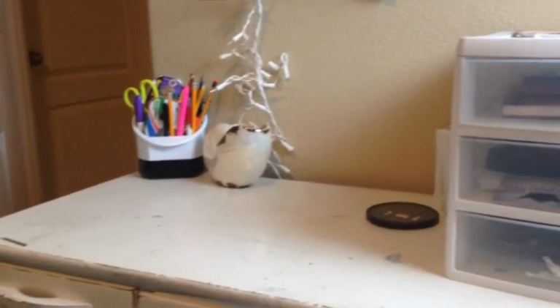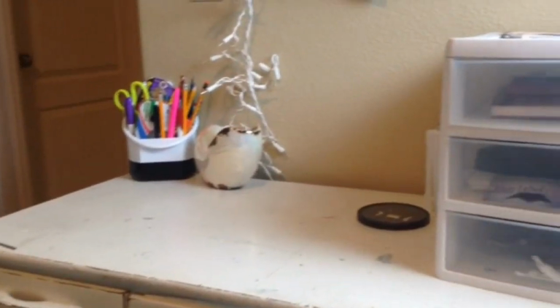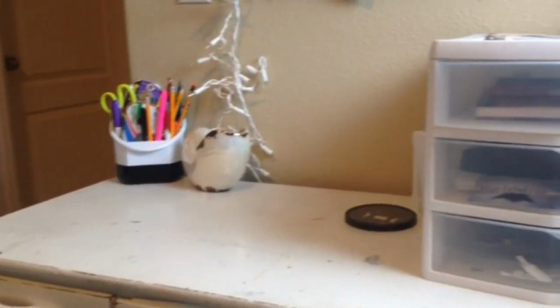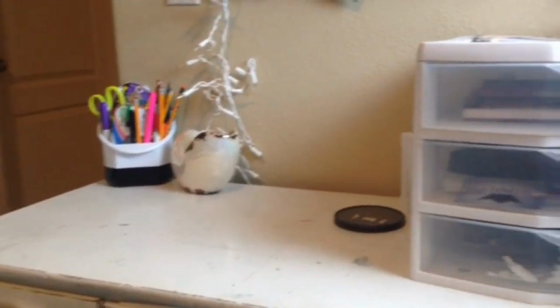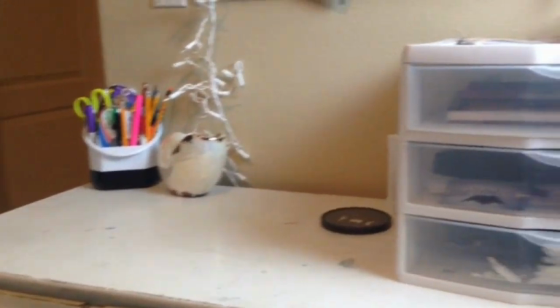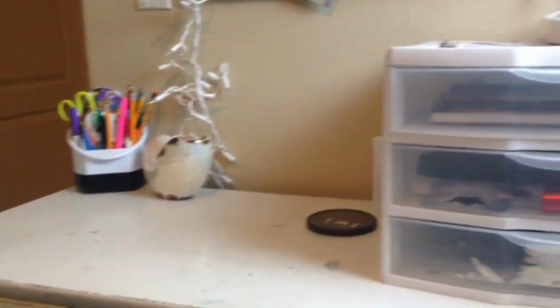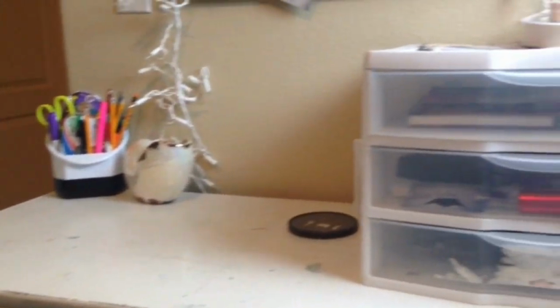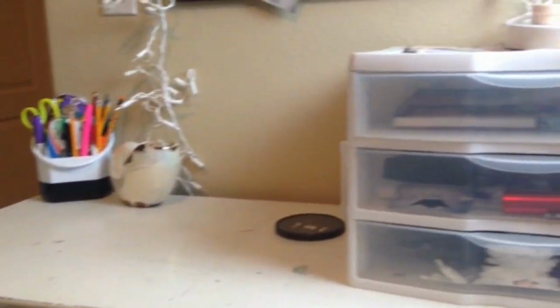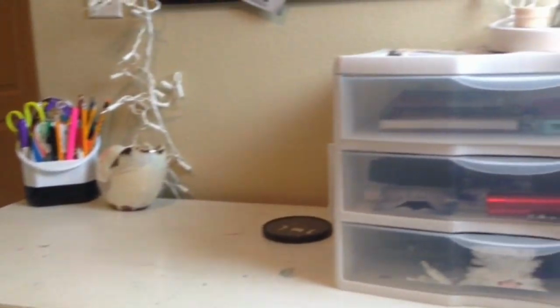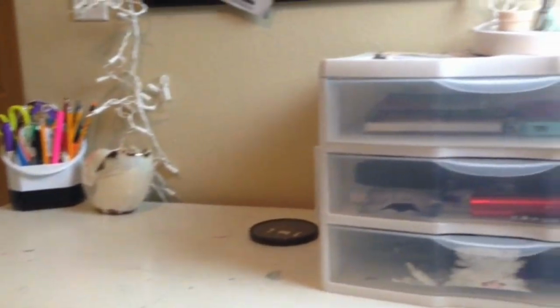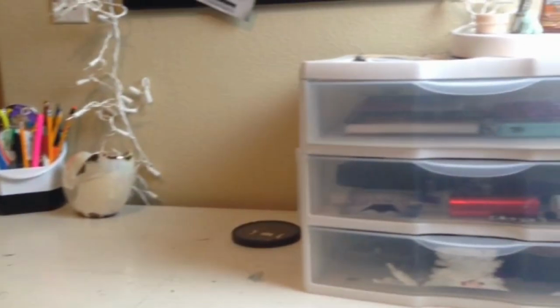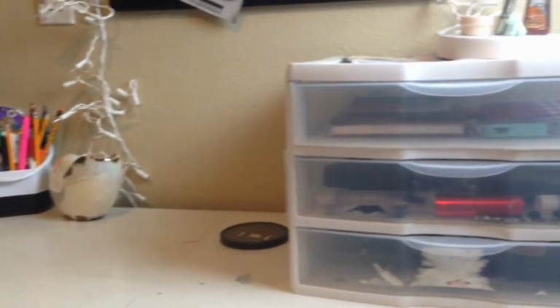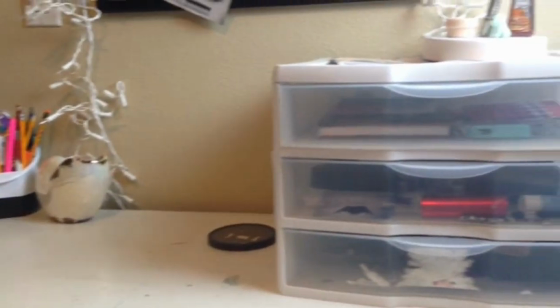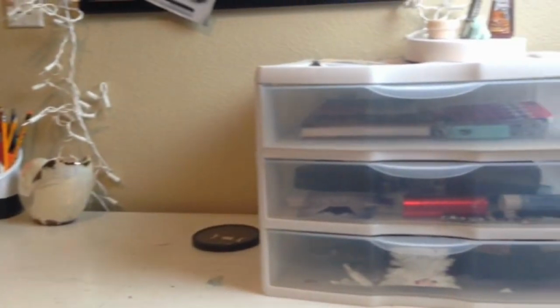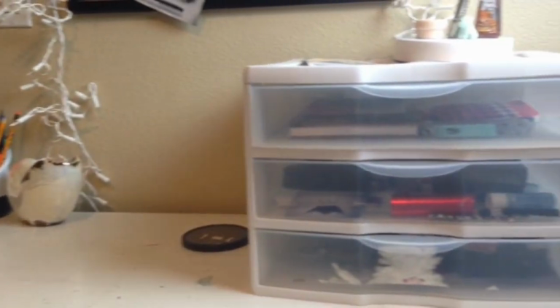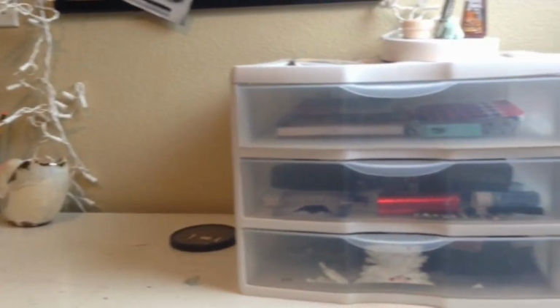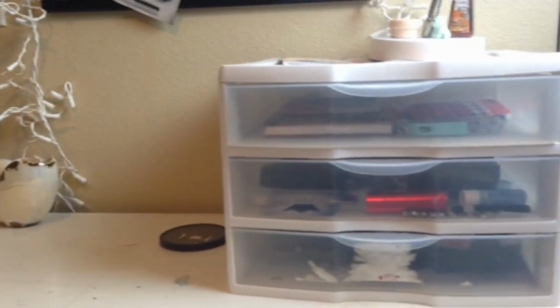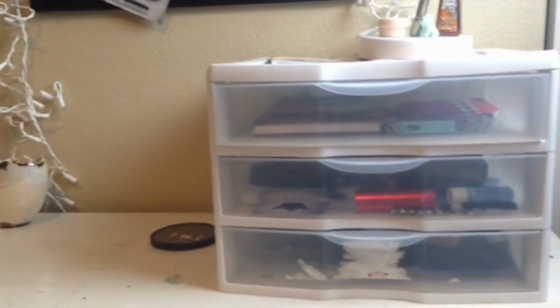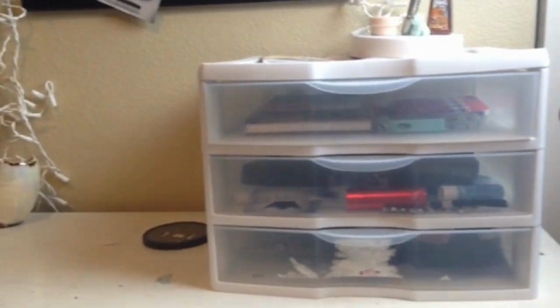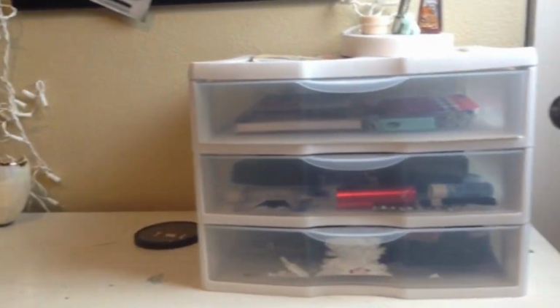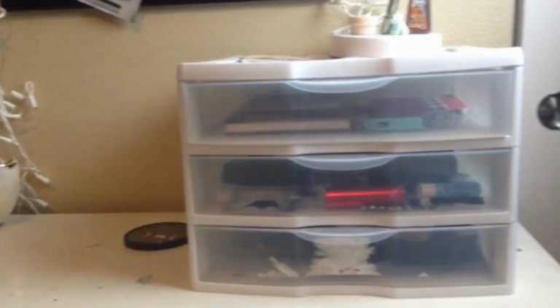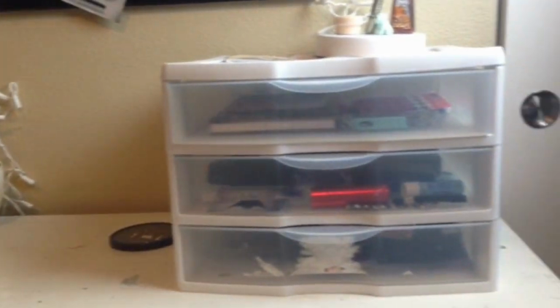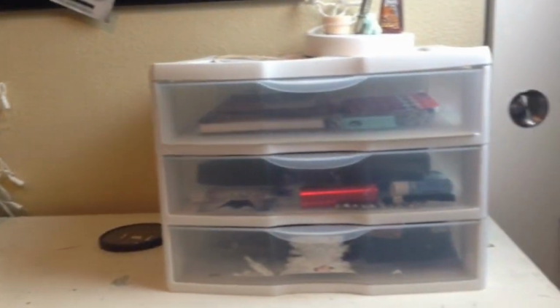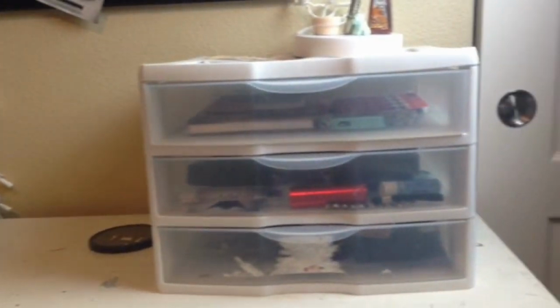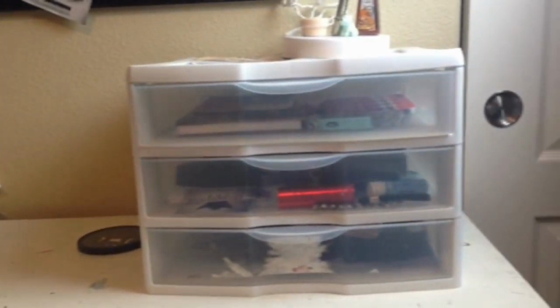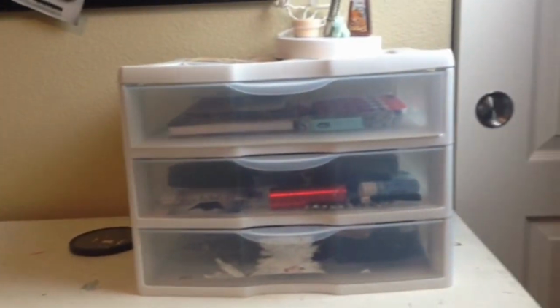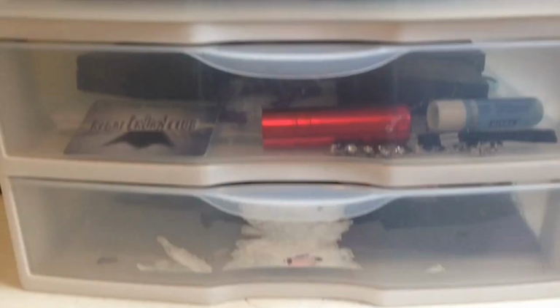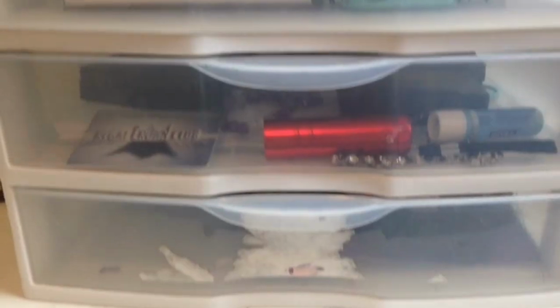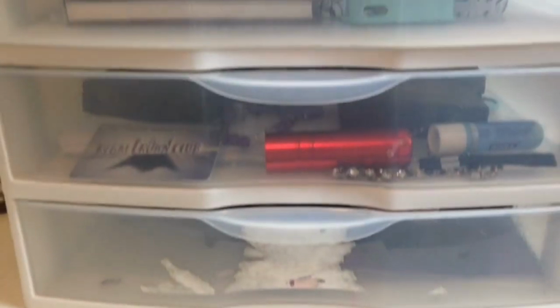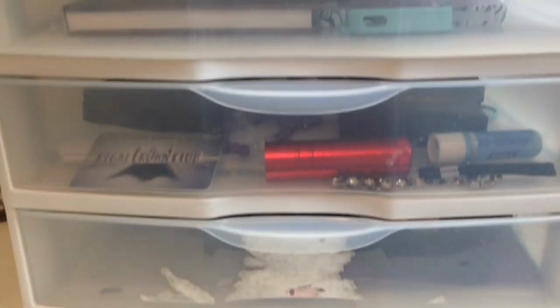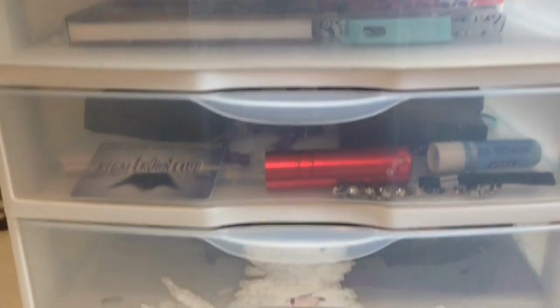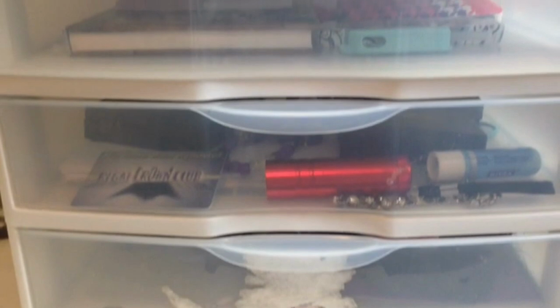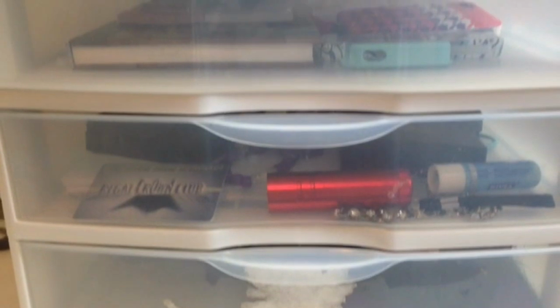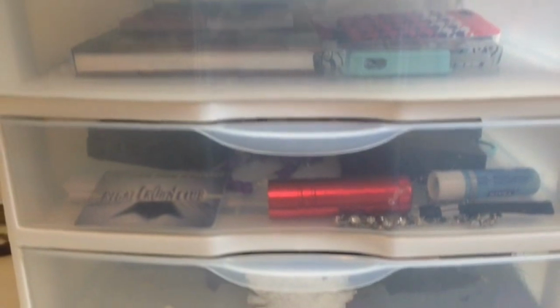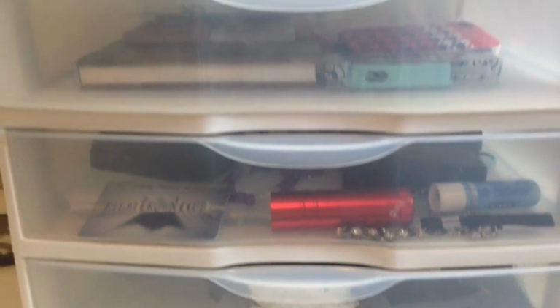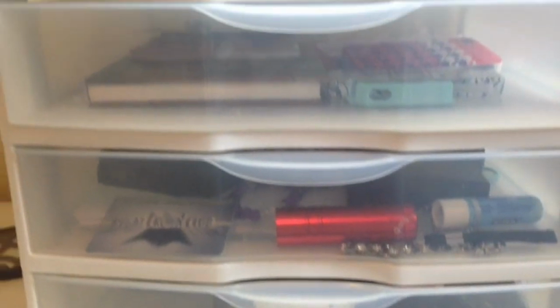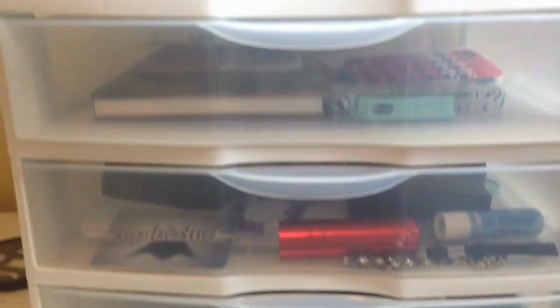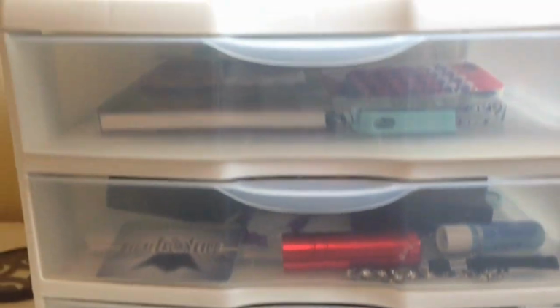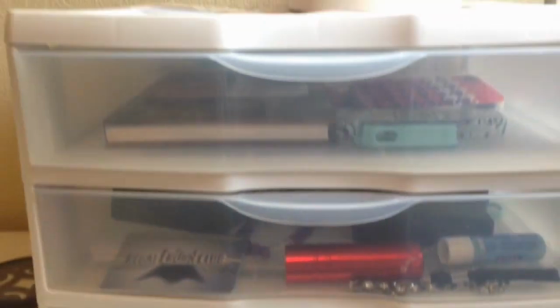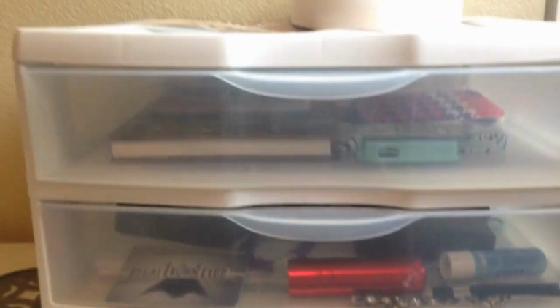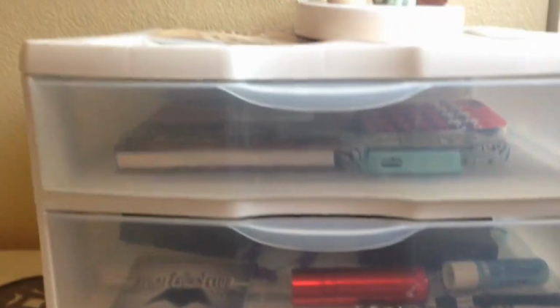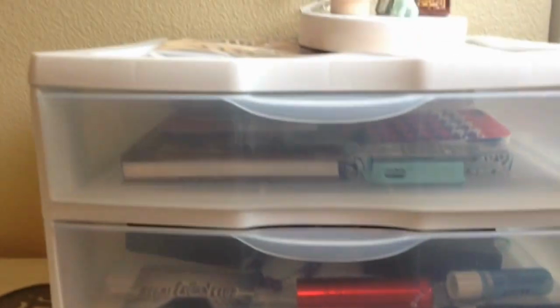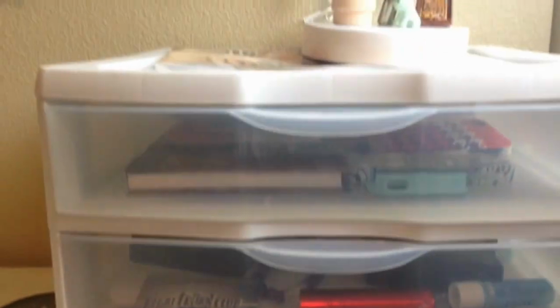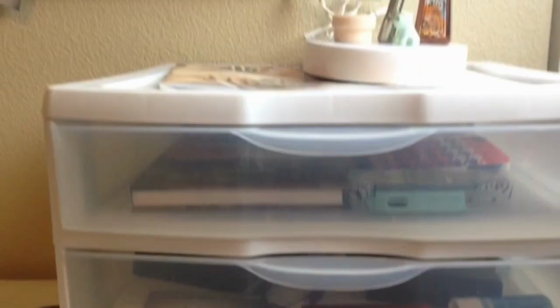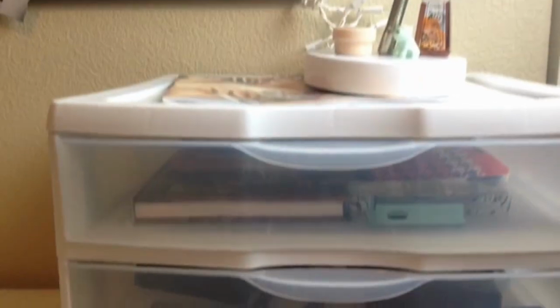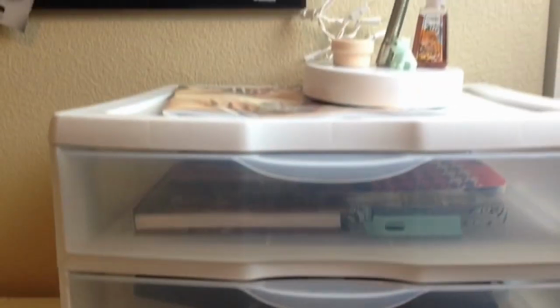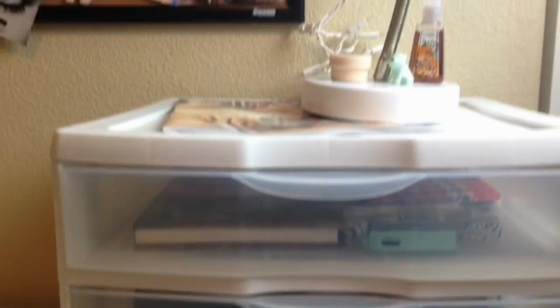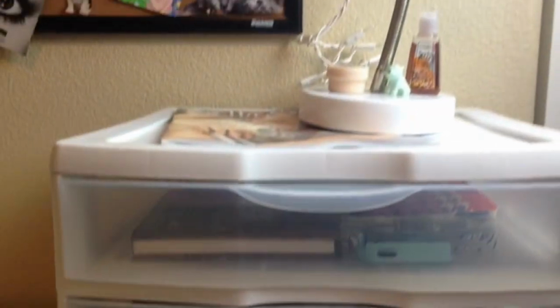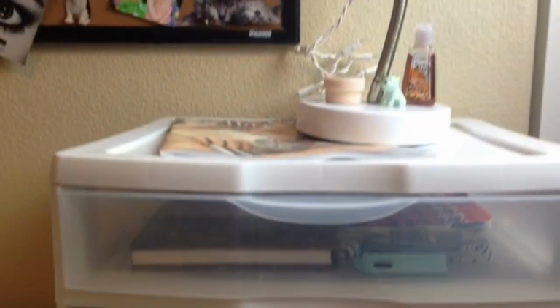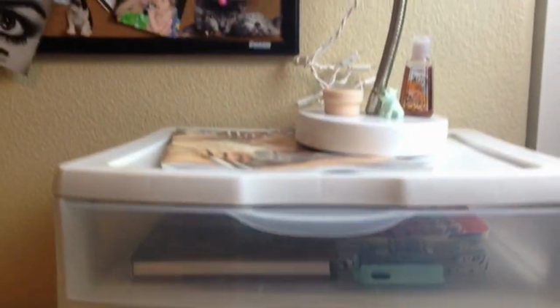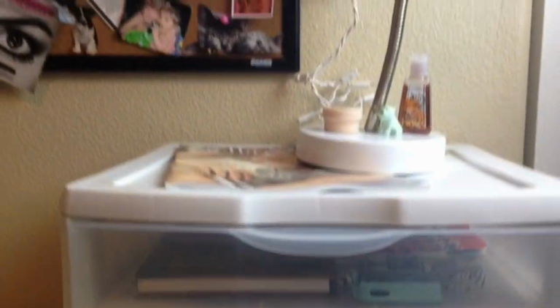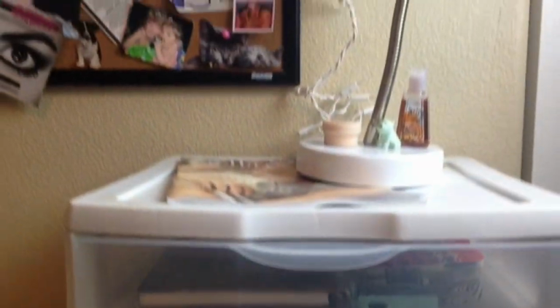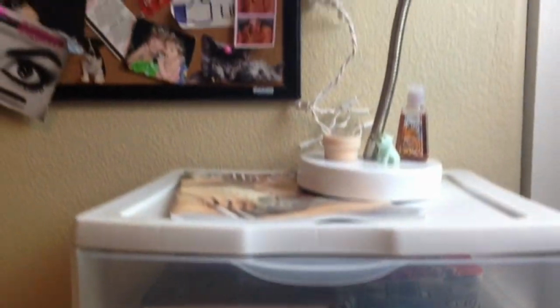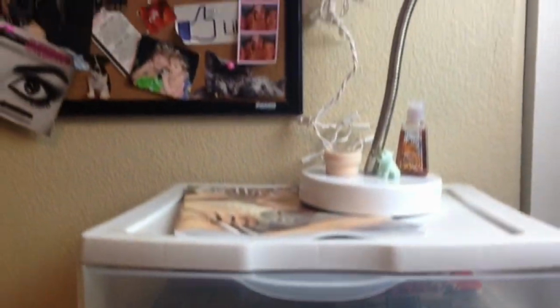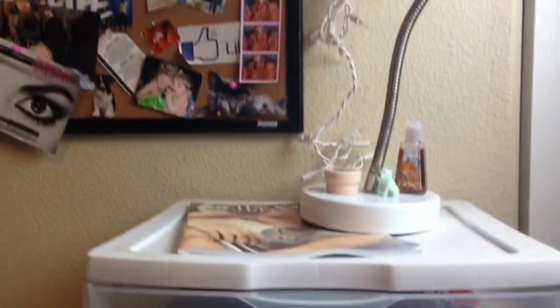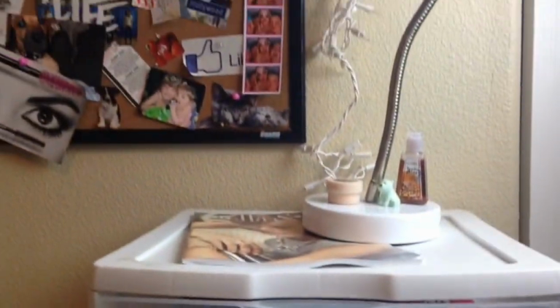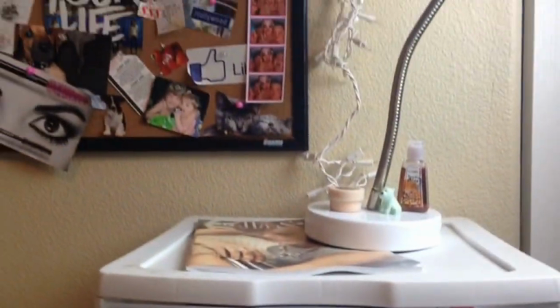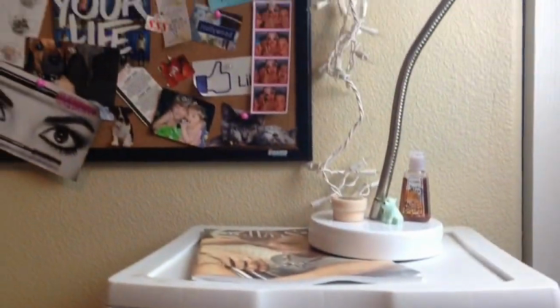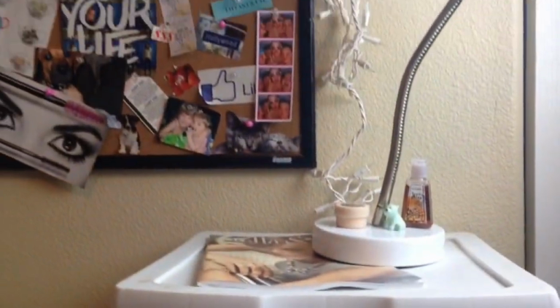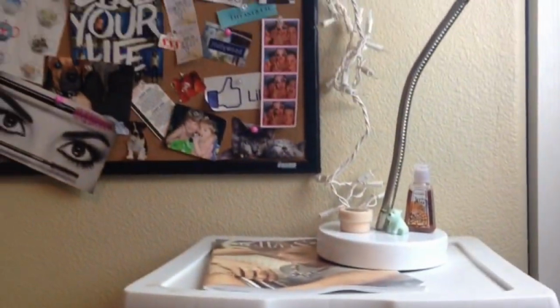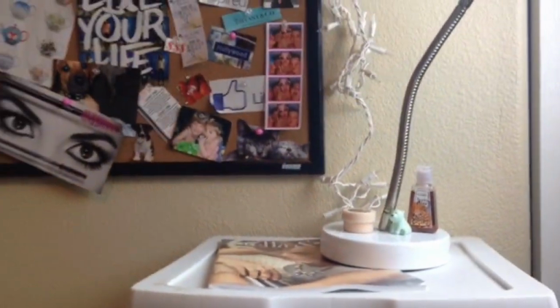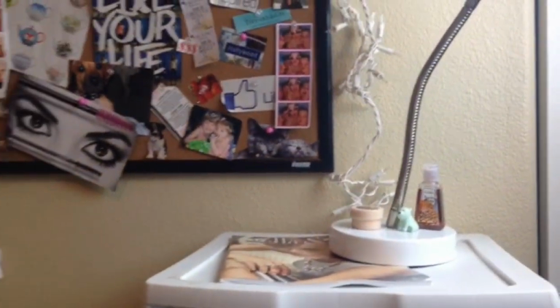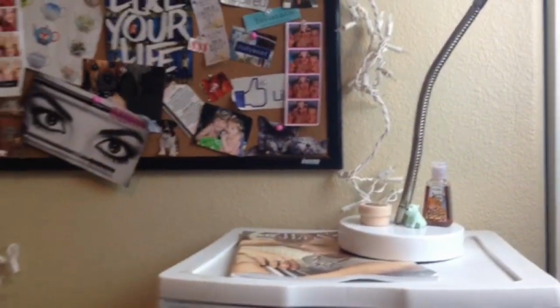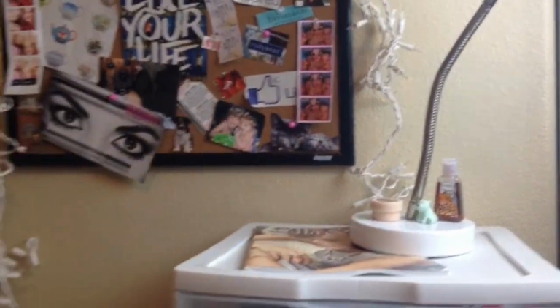You don't necessarily have to do everything in this order, but I like to get the big things over with first and then pick up the little clutter.